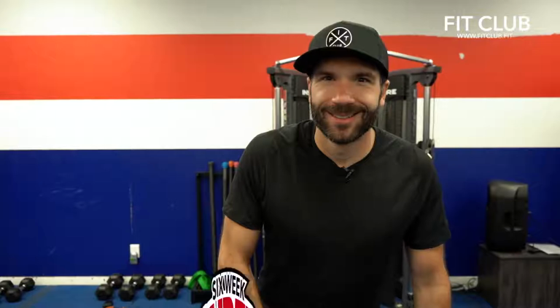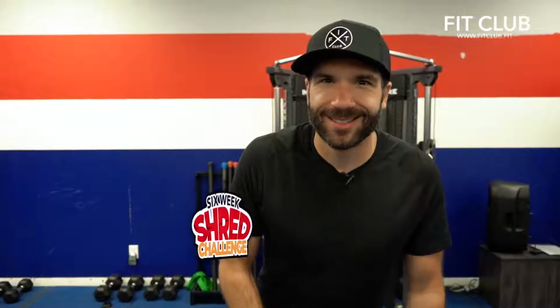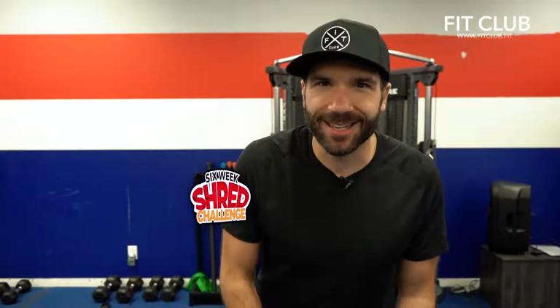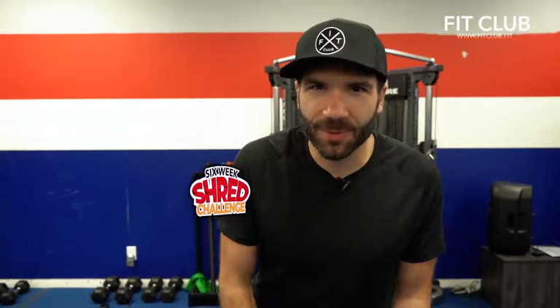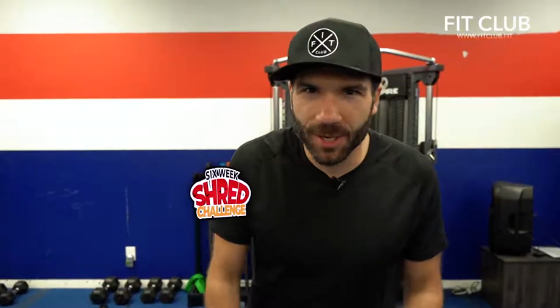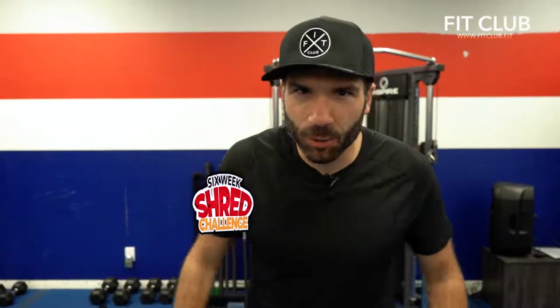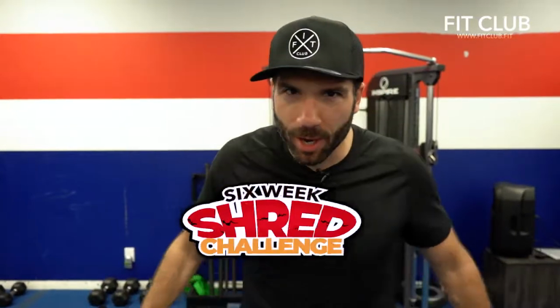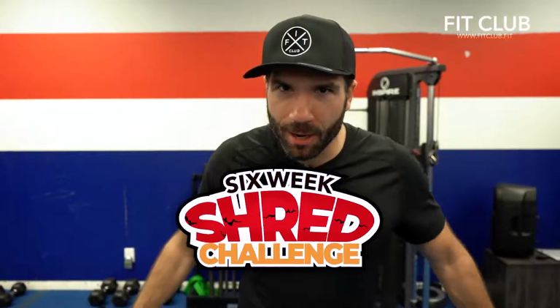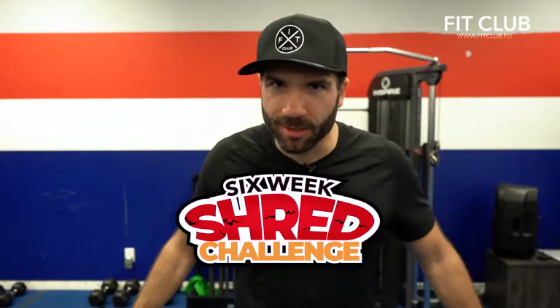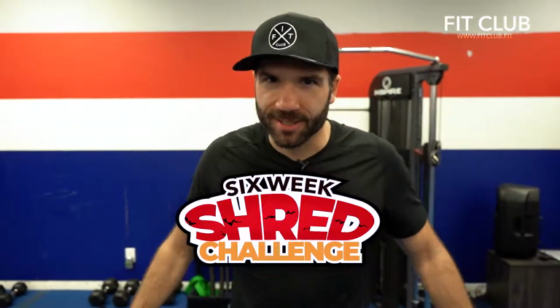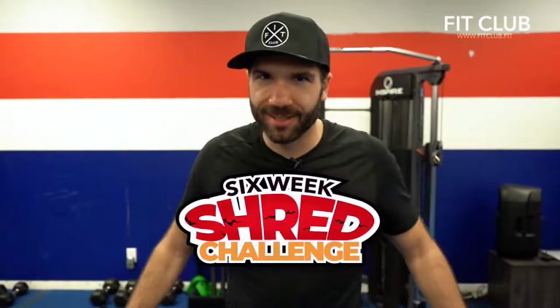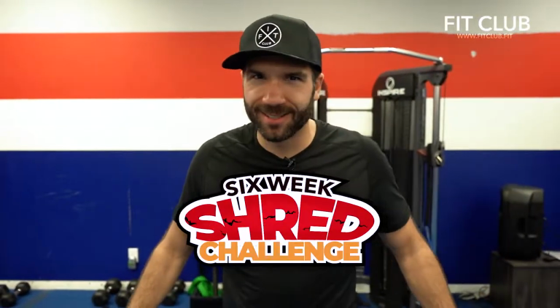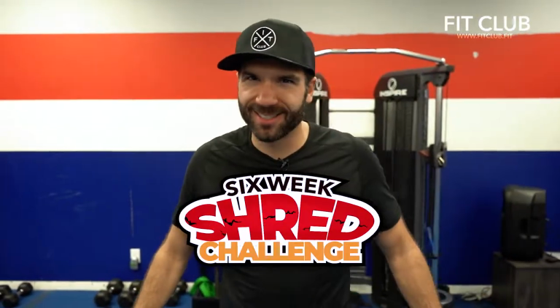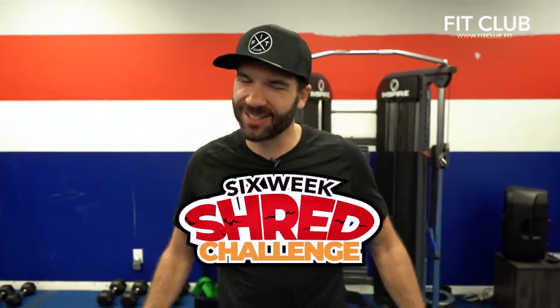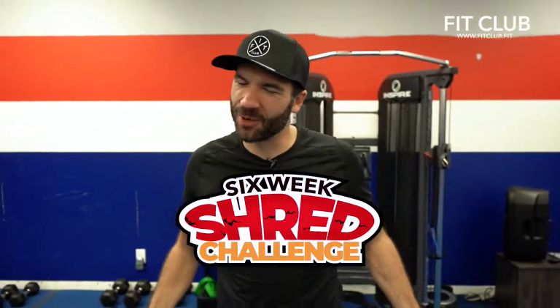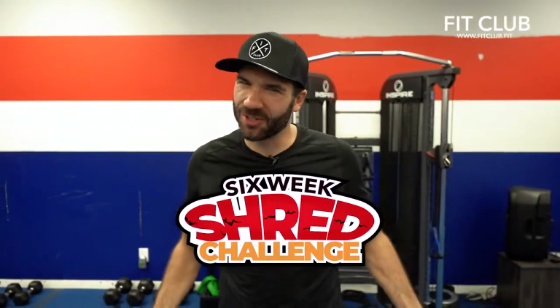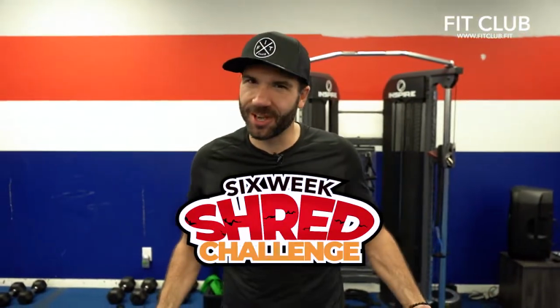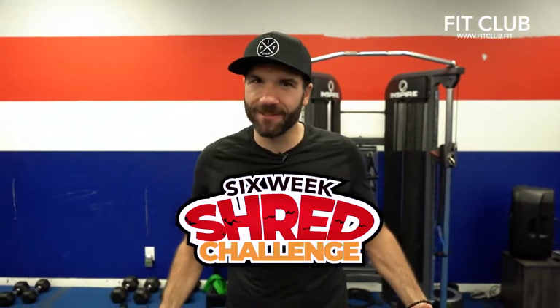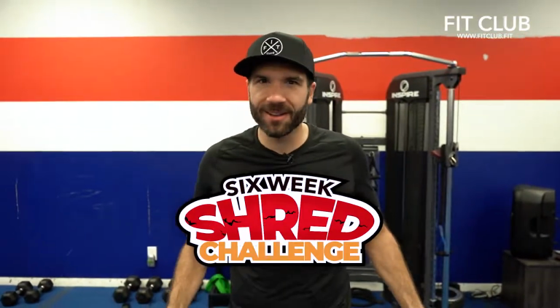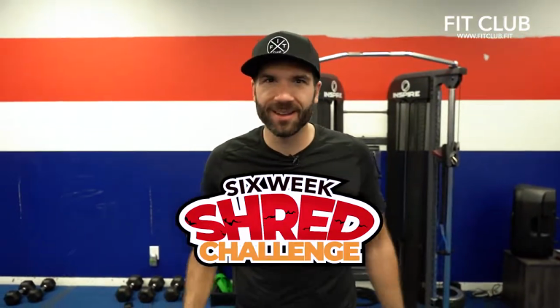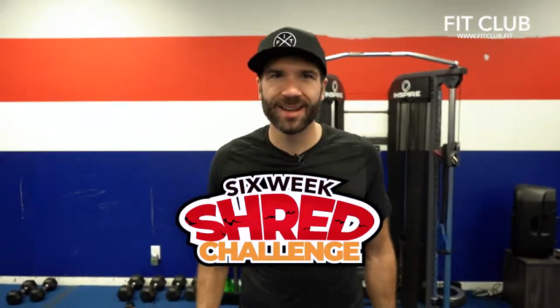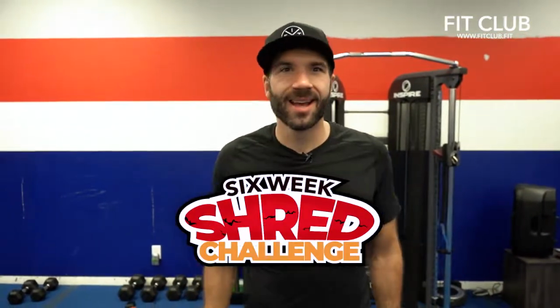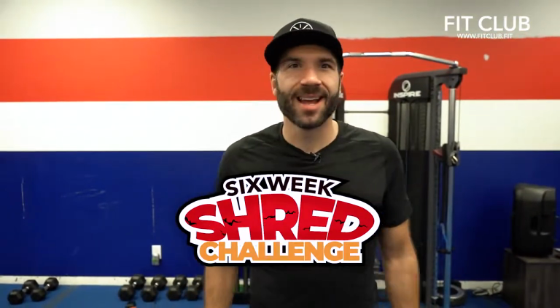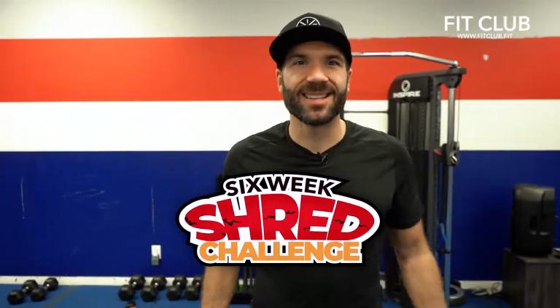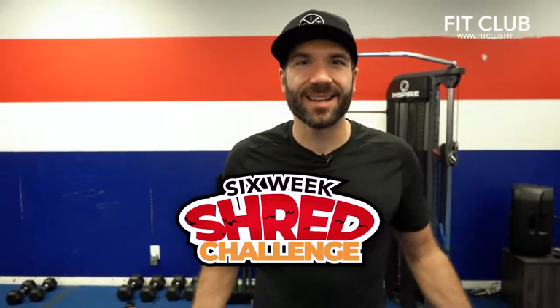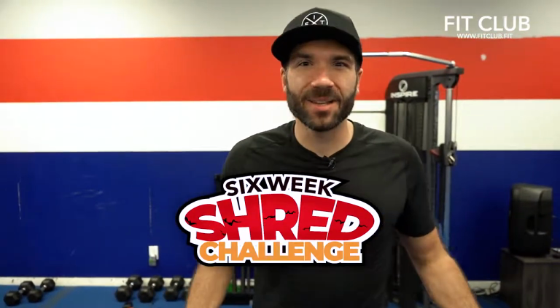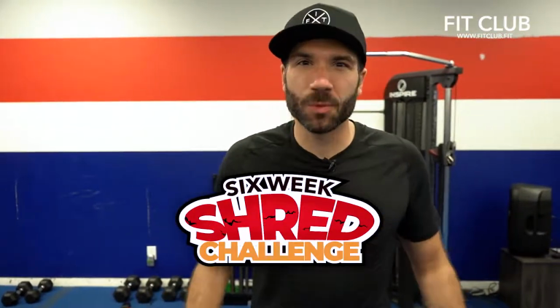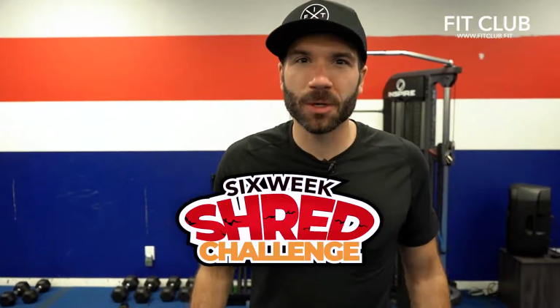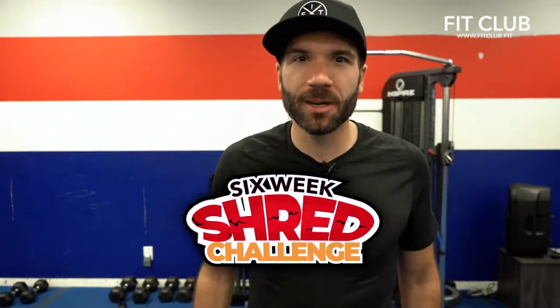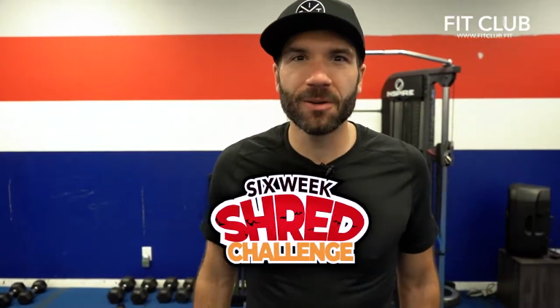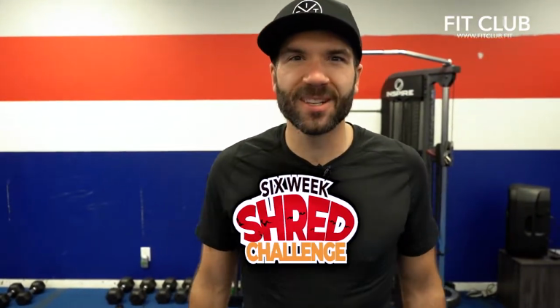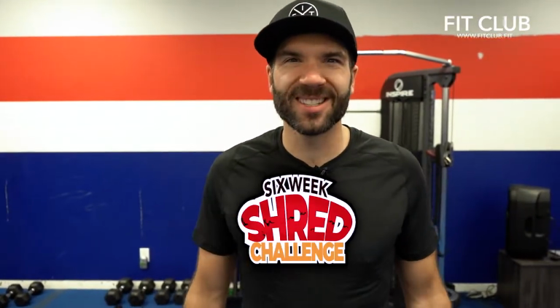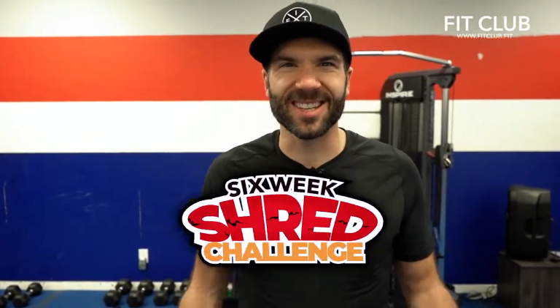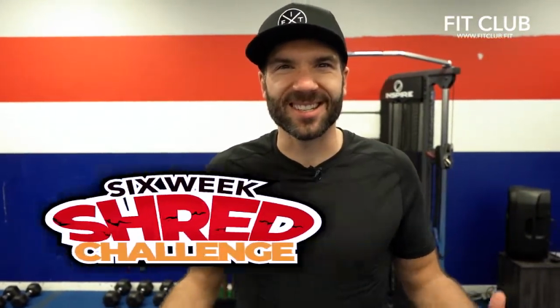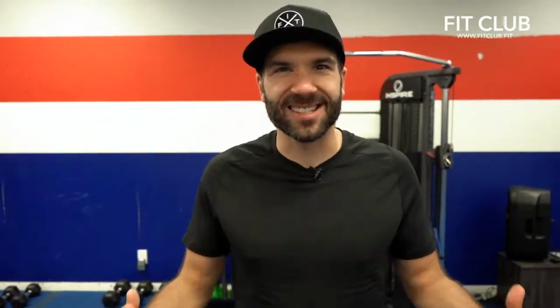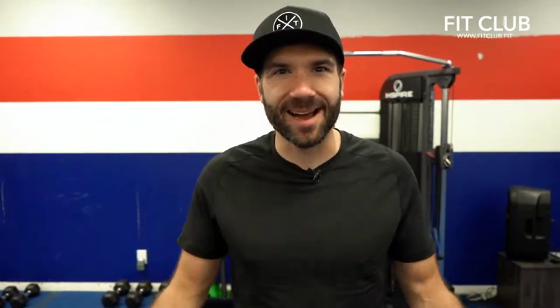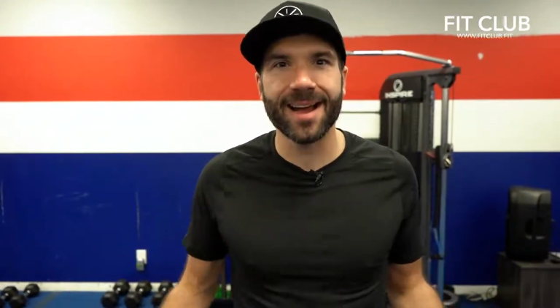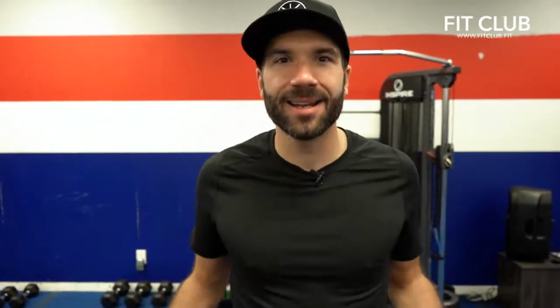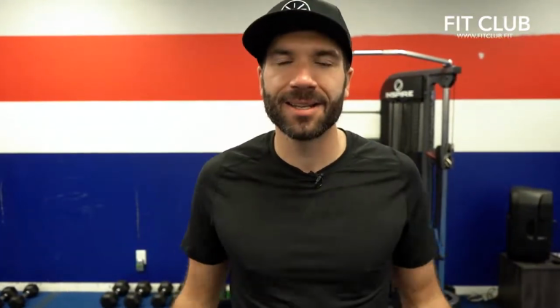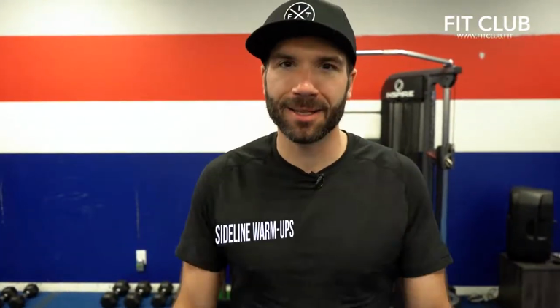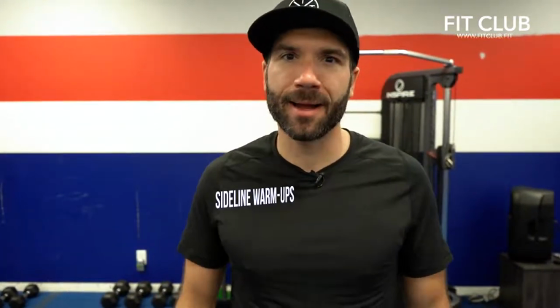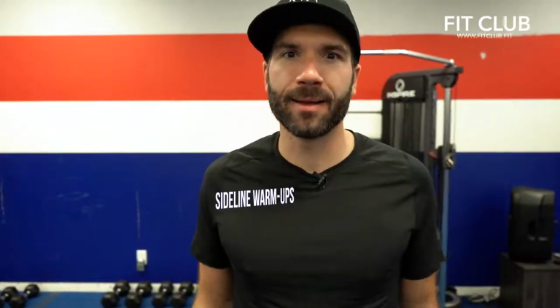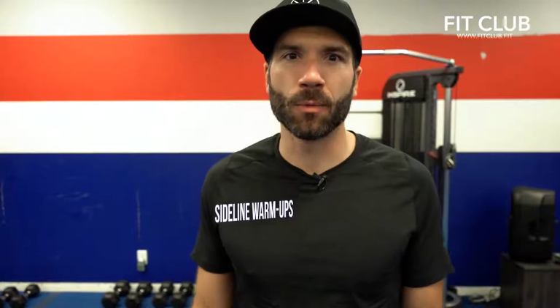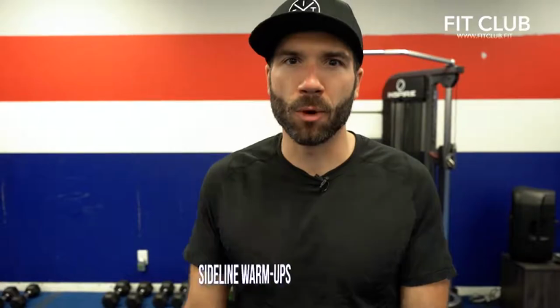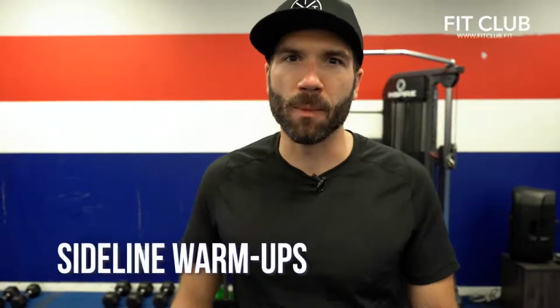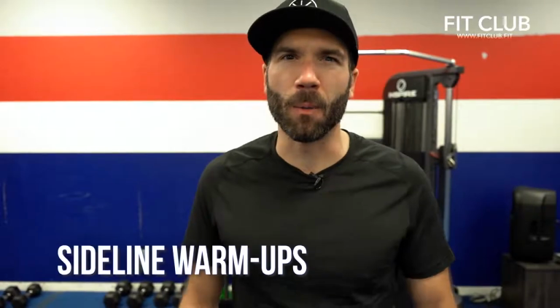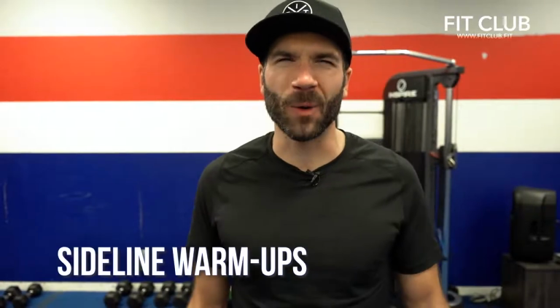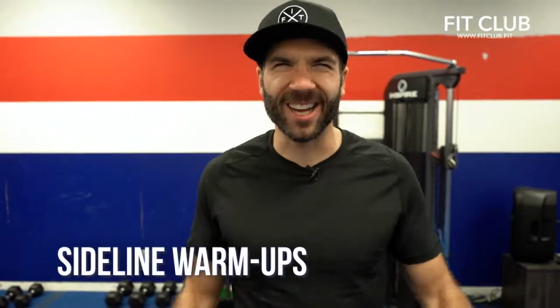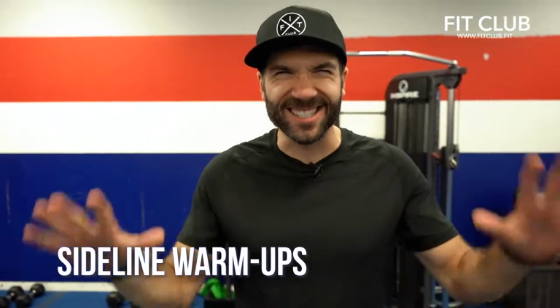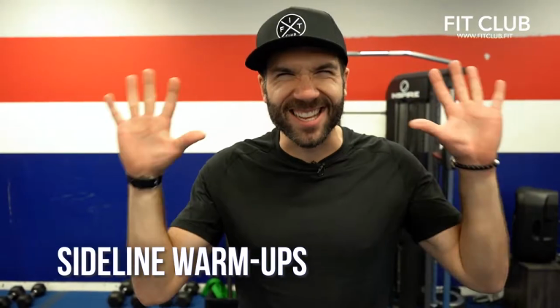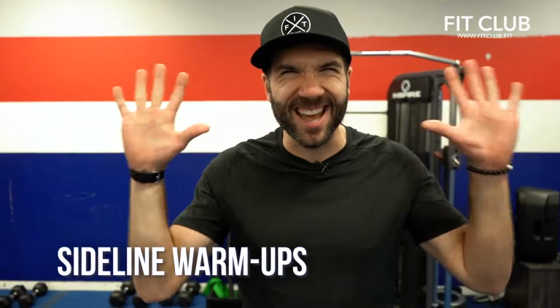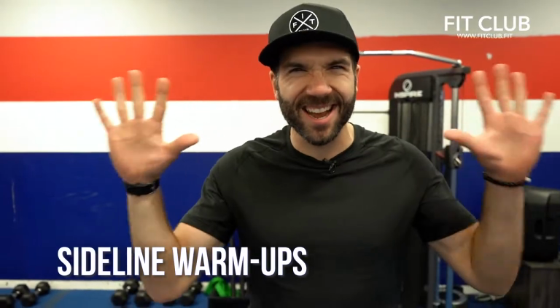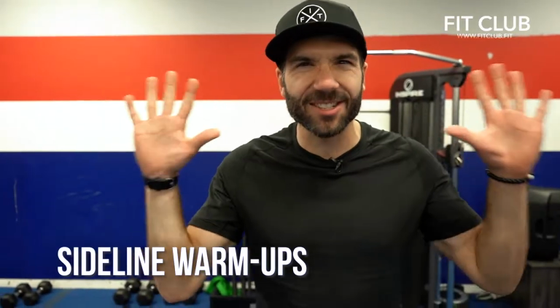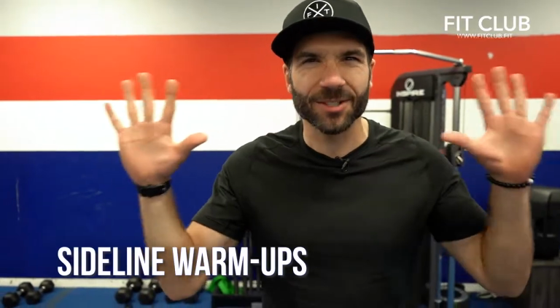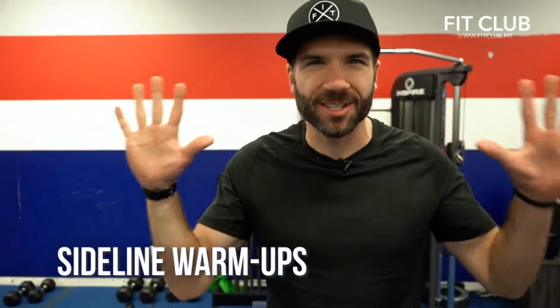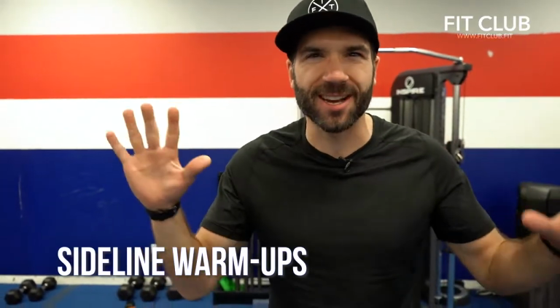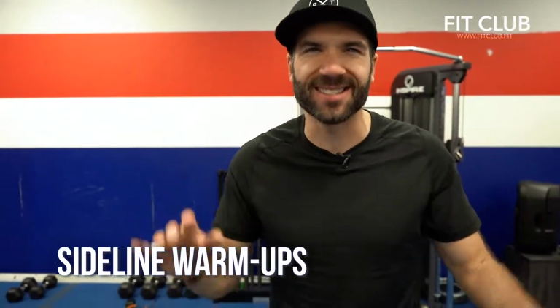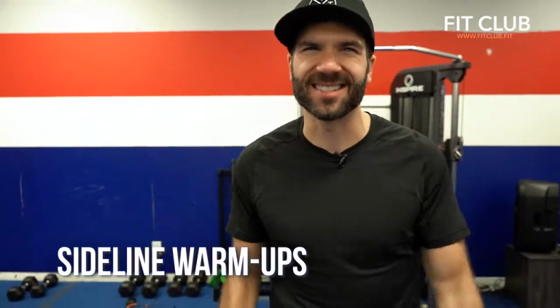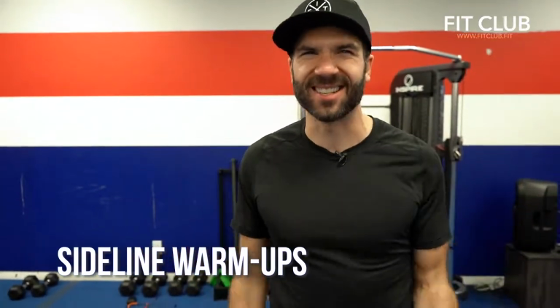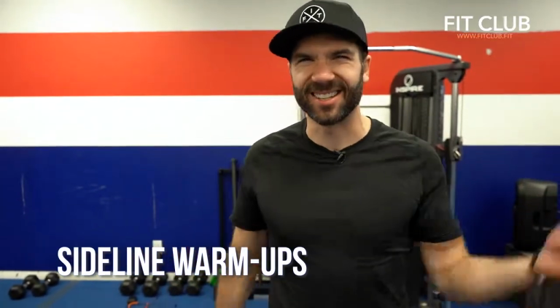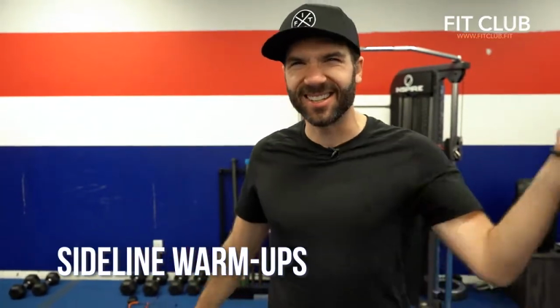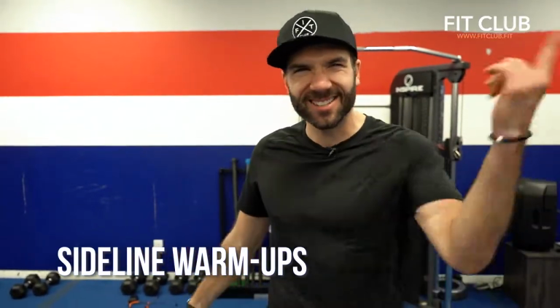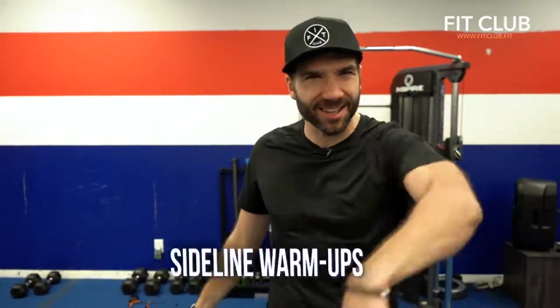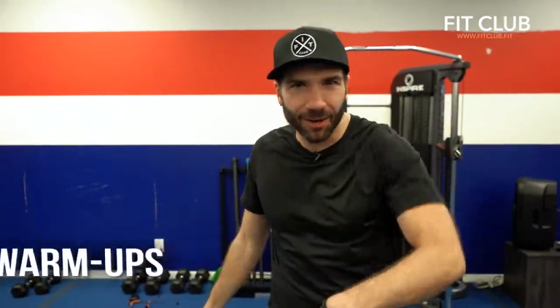Six Week Shredders! It's Coach David and today's workout is a sideline warm-up. We got 10 exercises. Let's go.